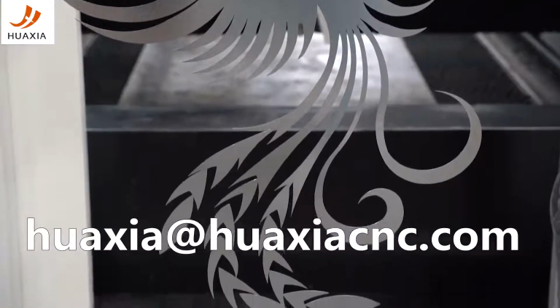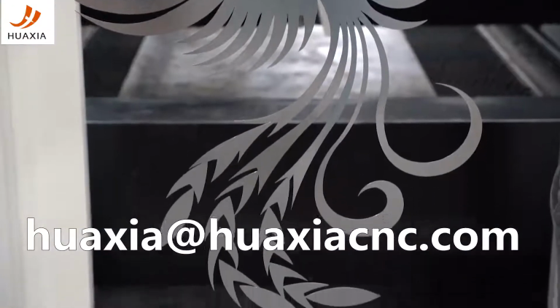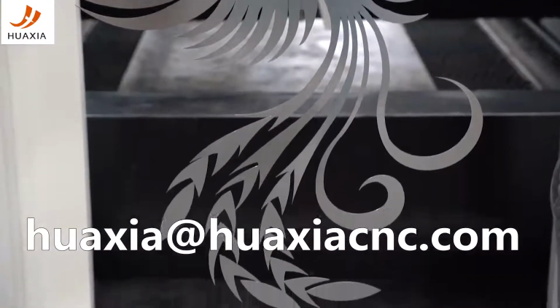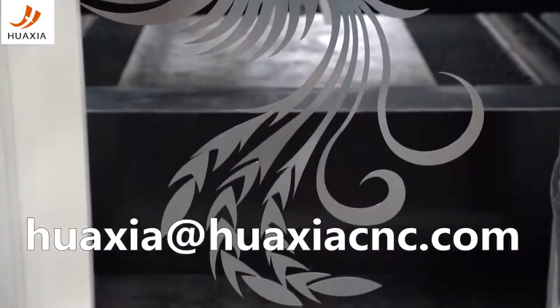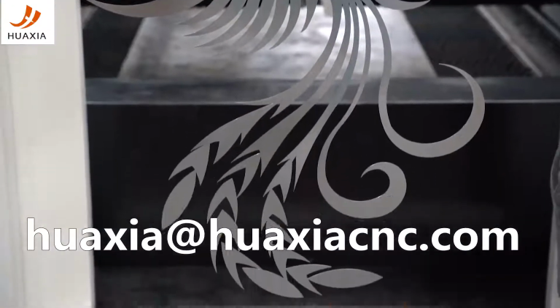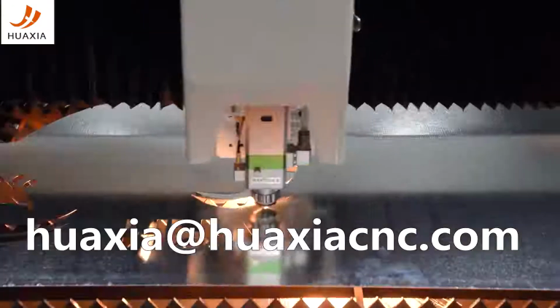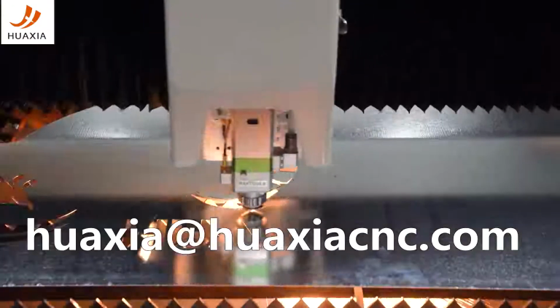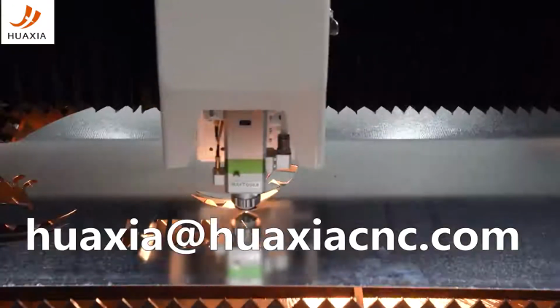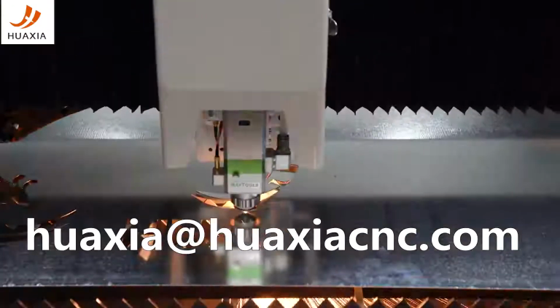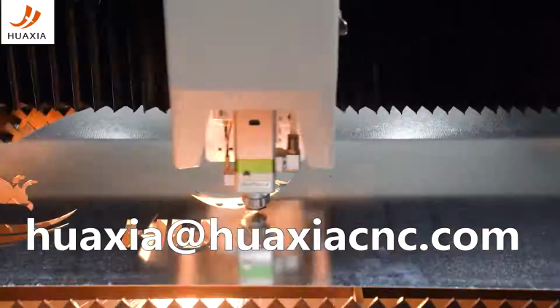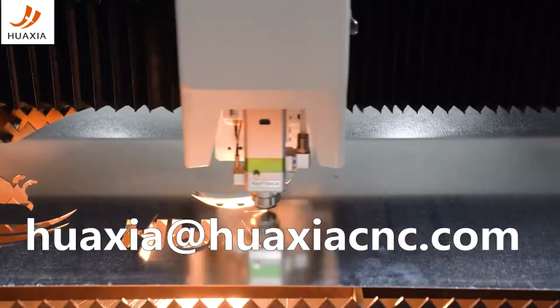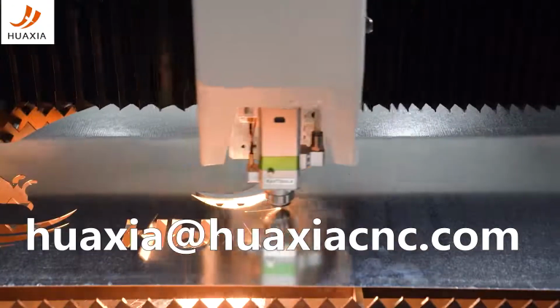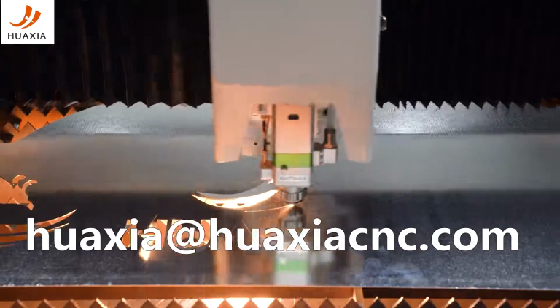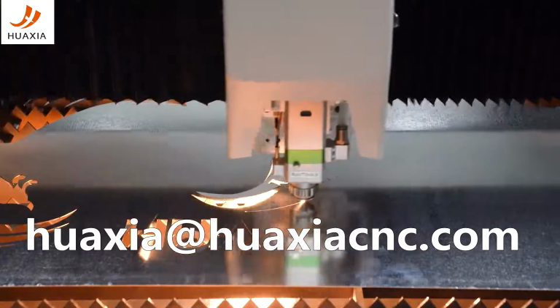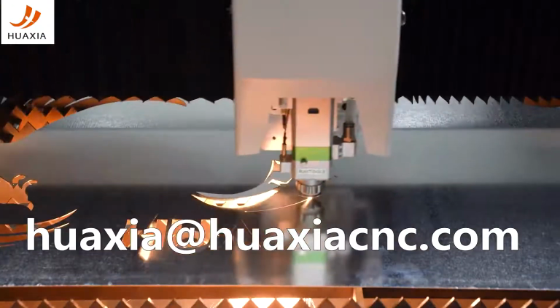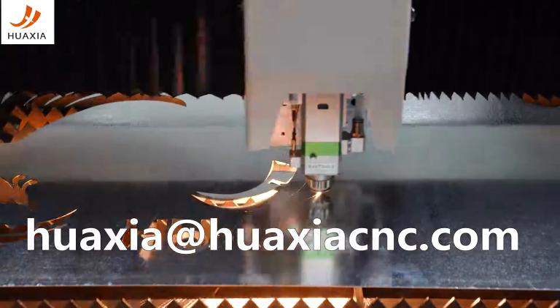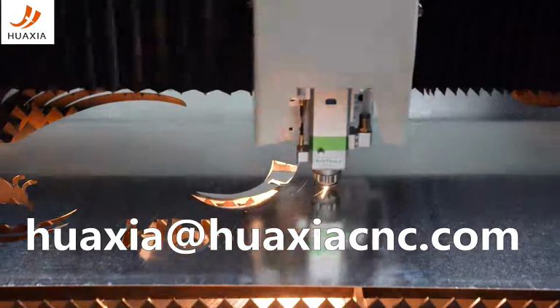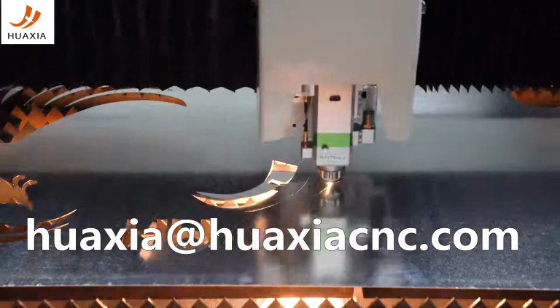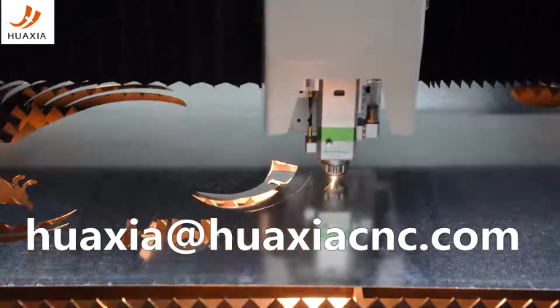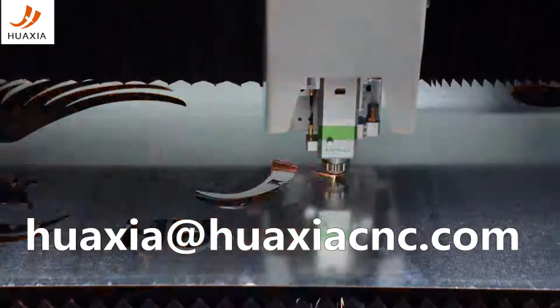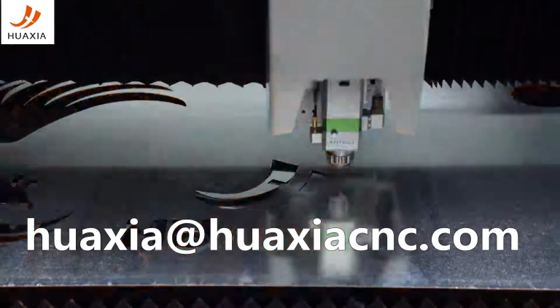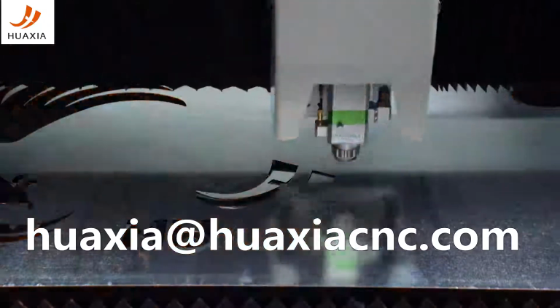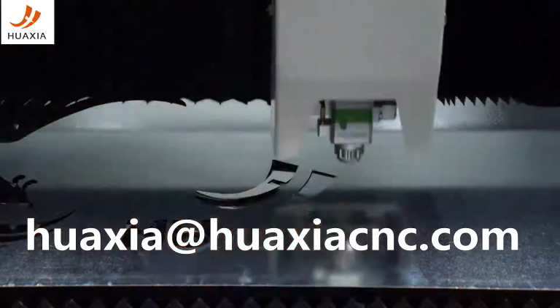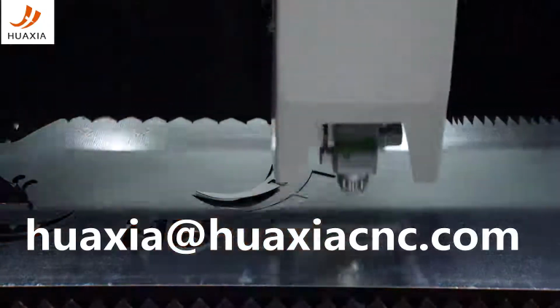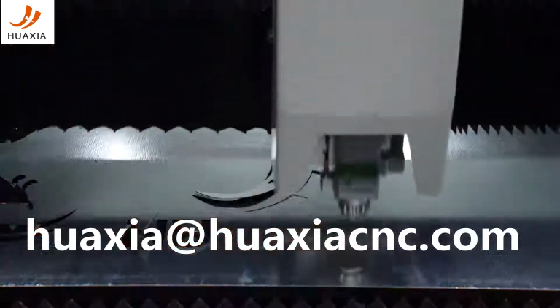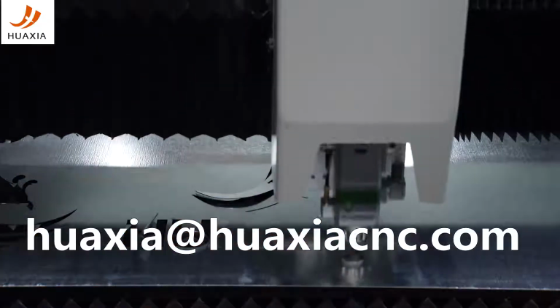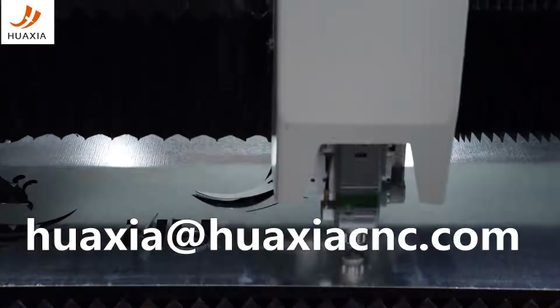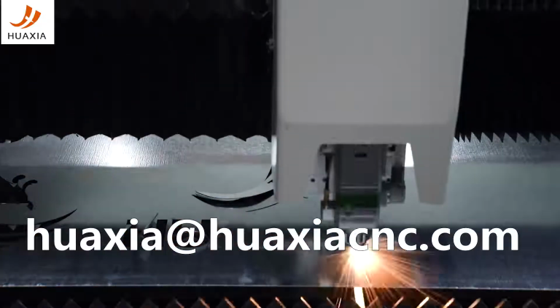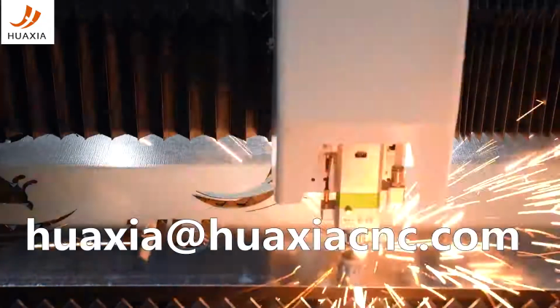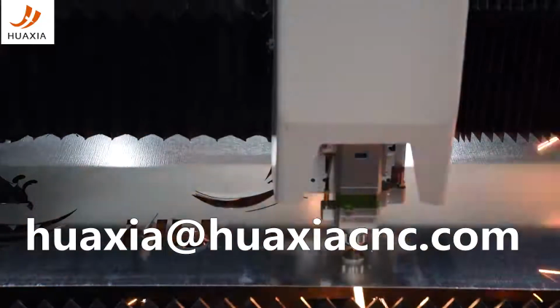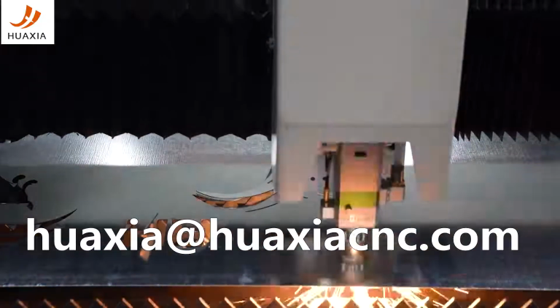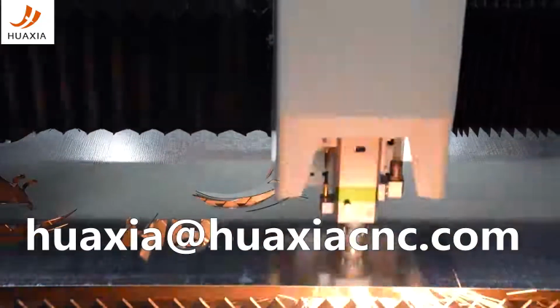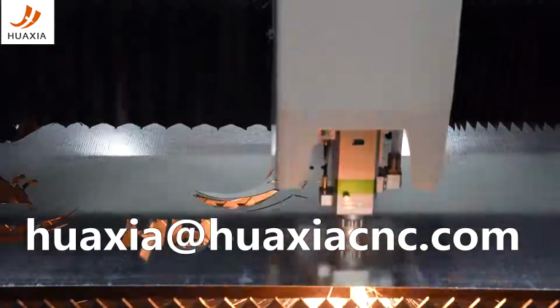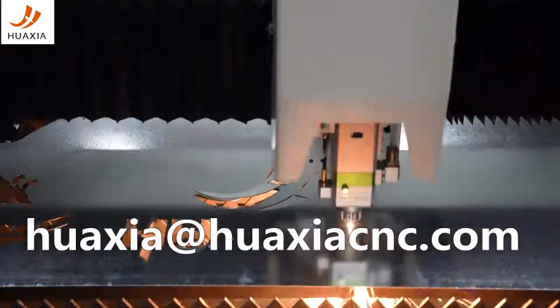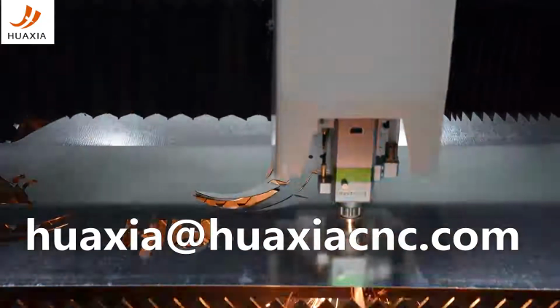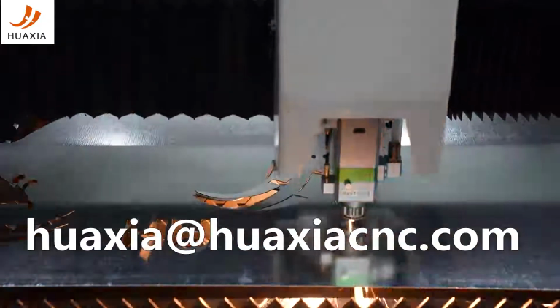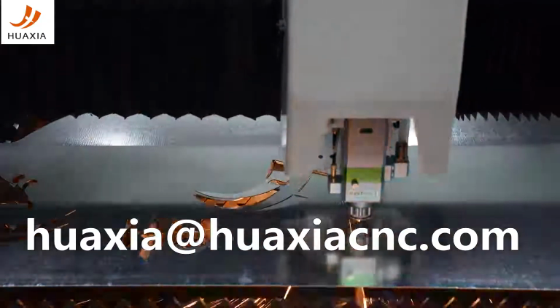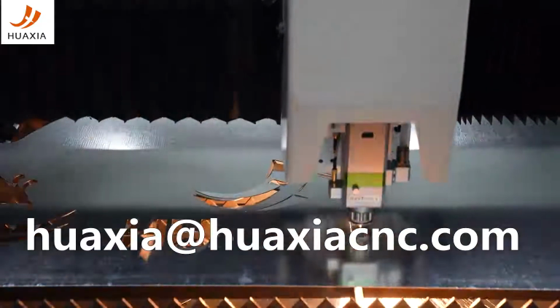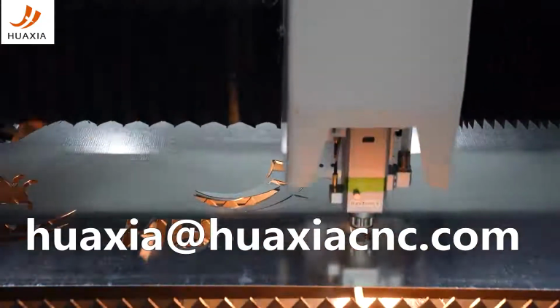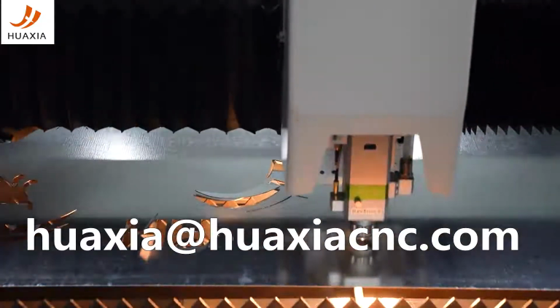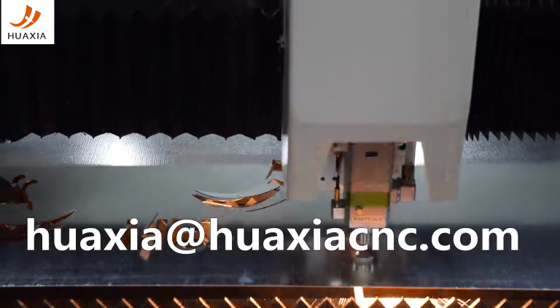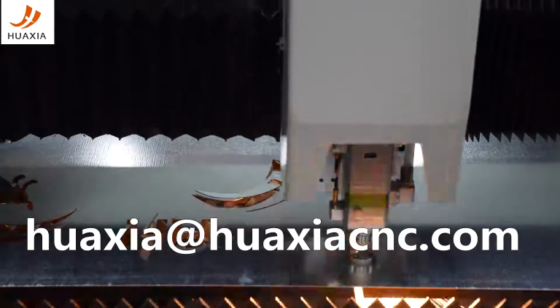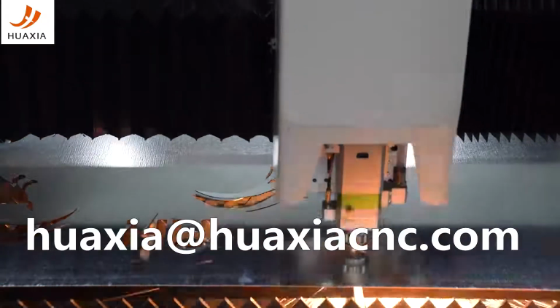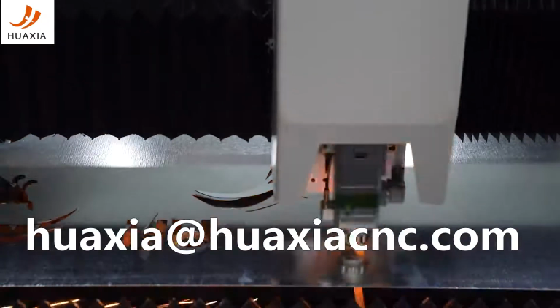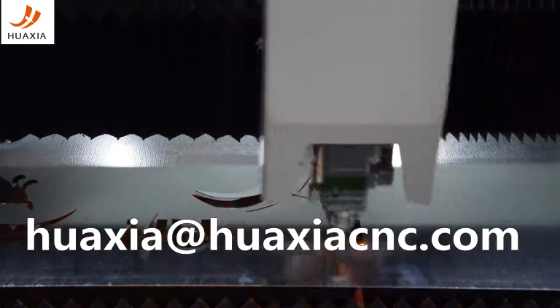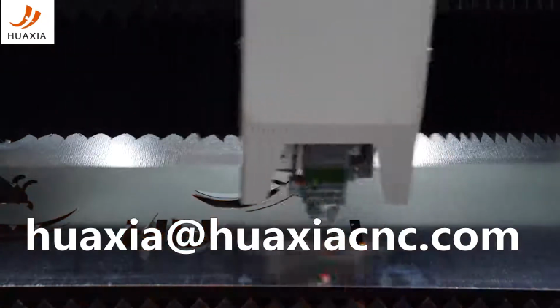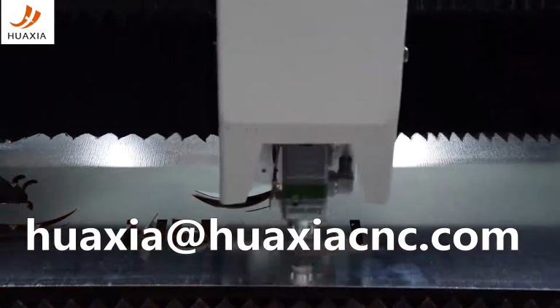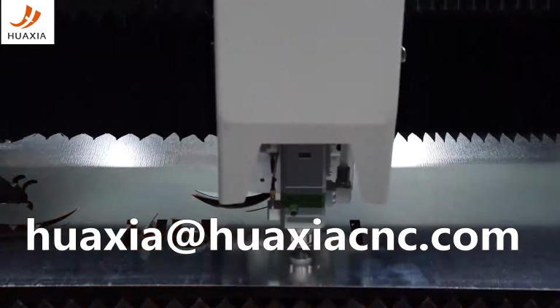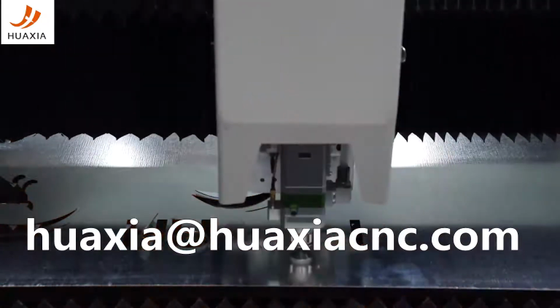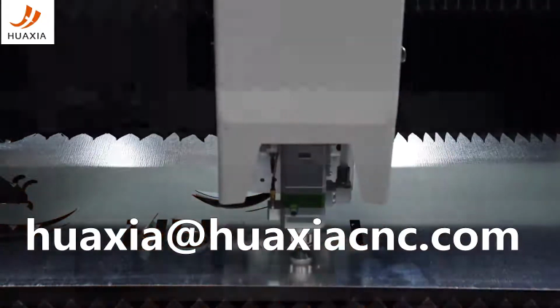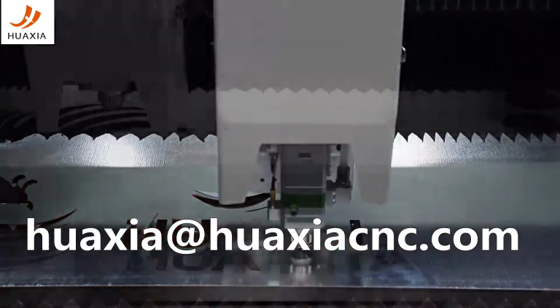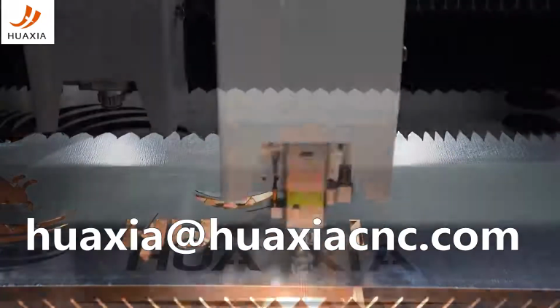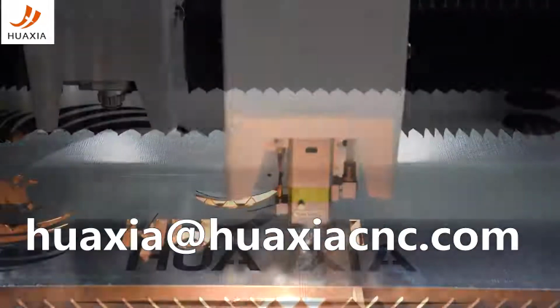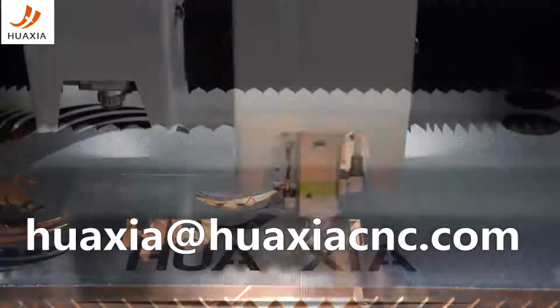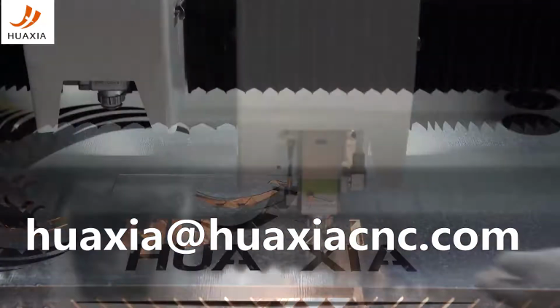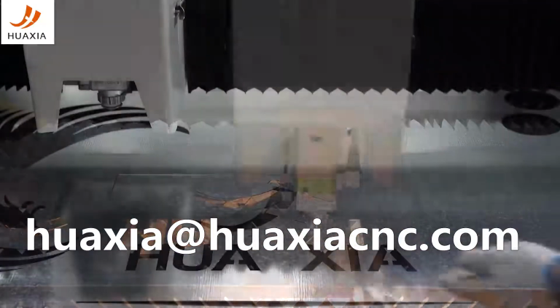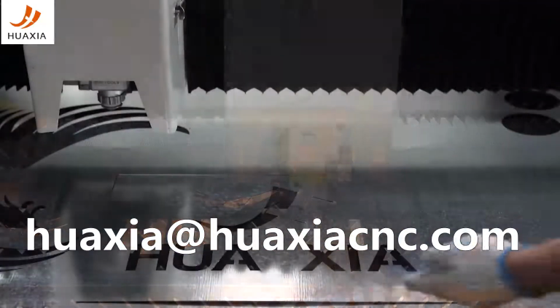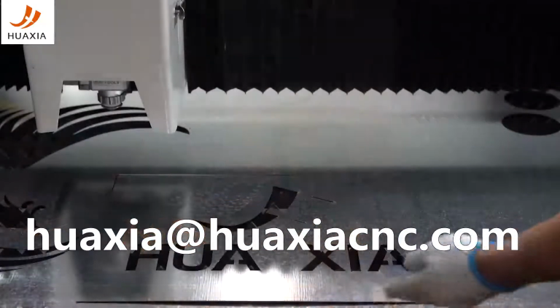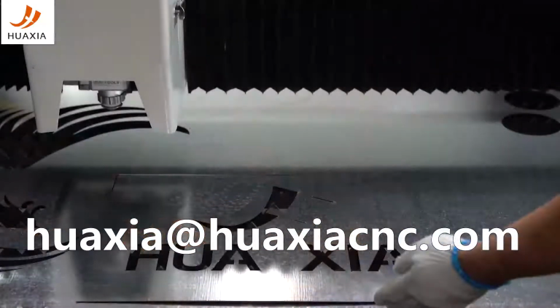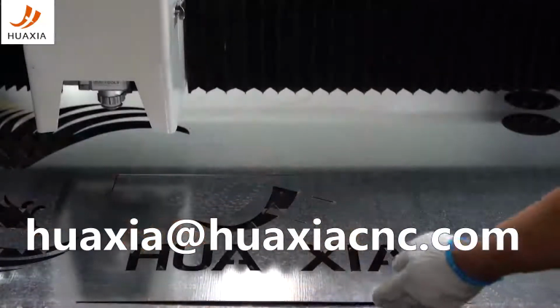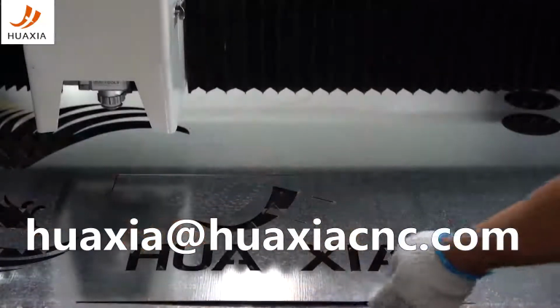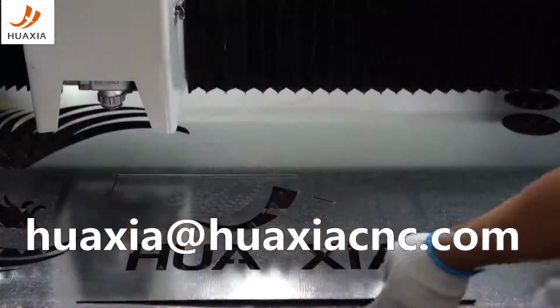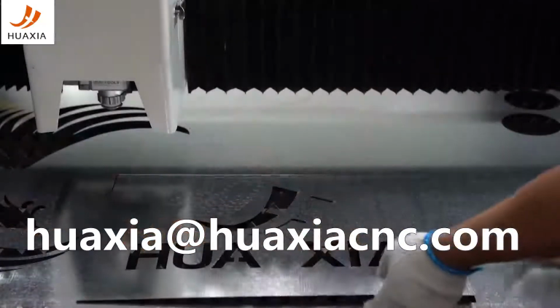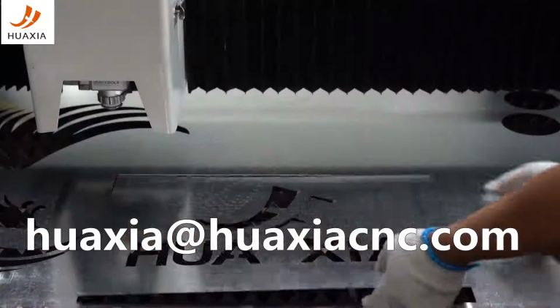This machine is equipped with a Germany IPG power source, full coverage, exchange table.